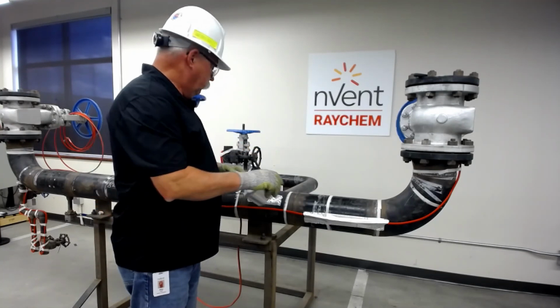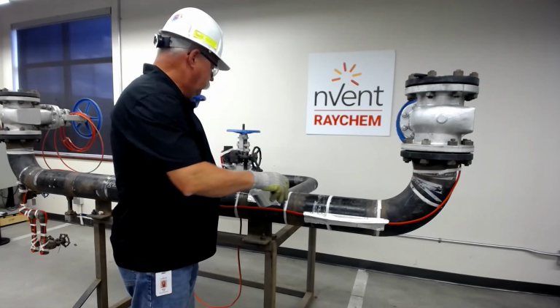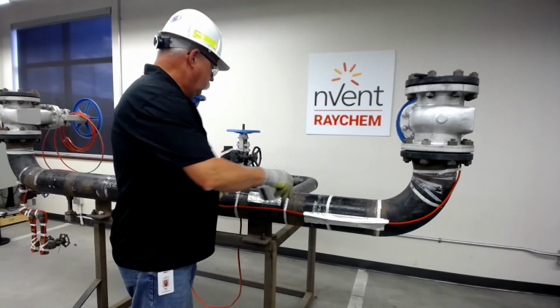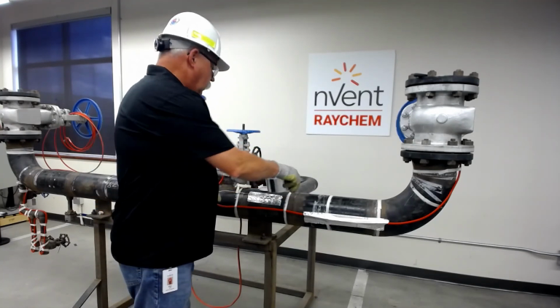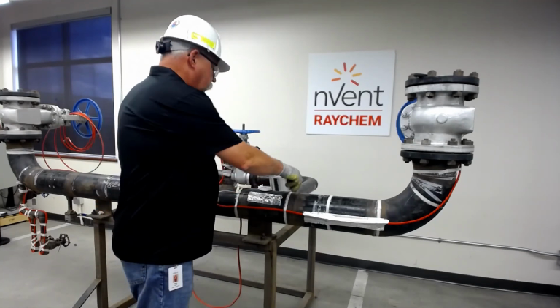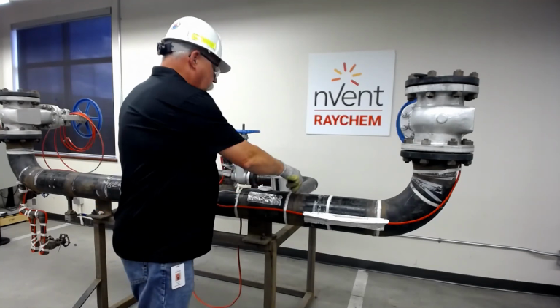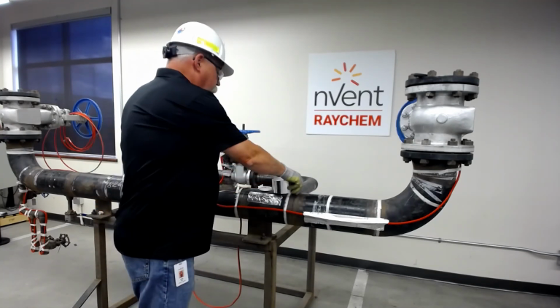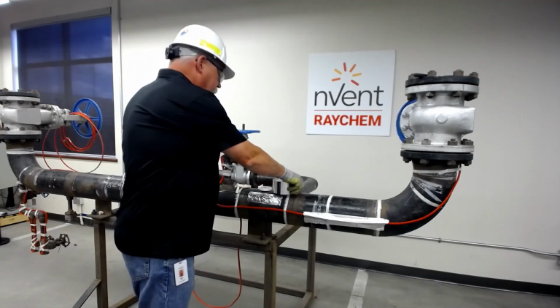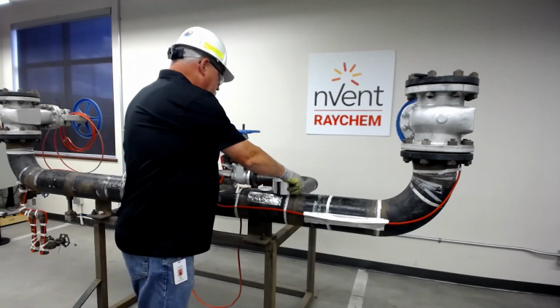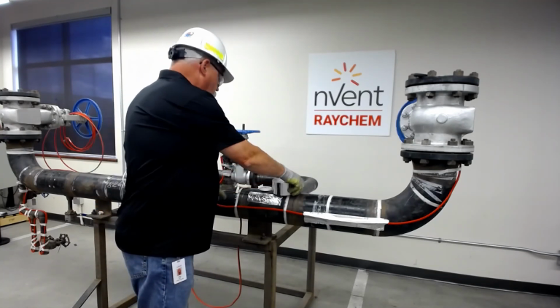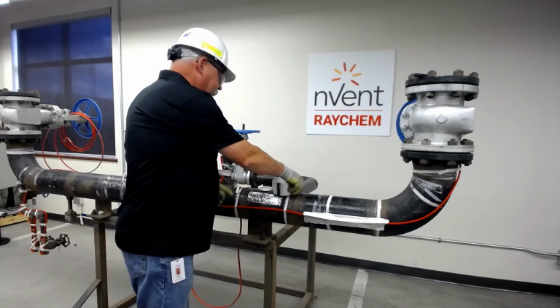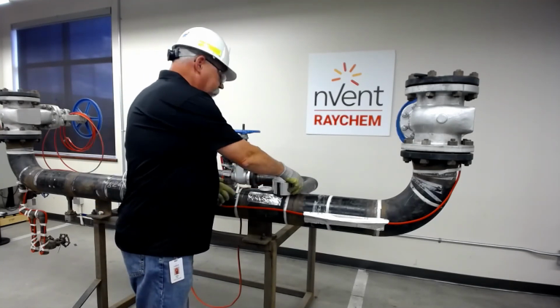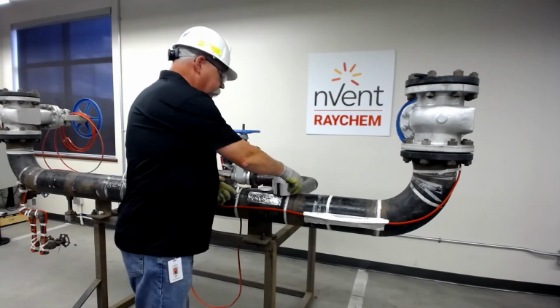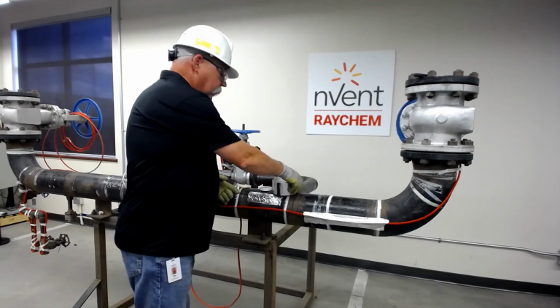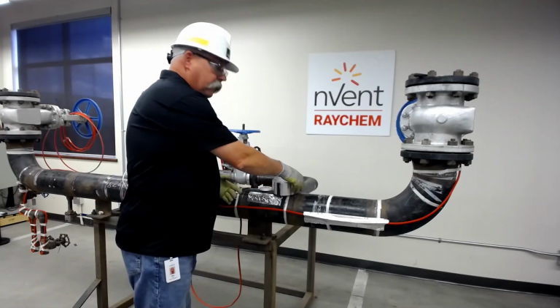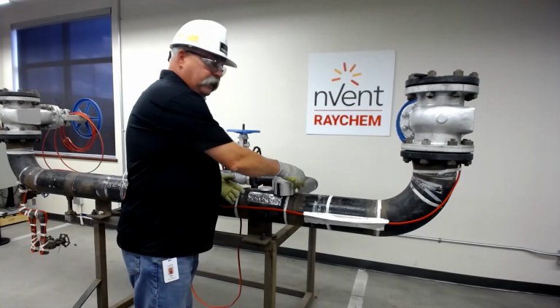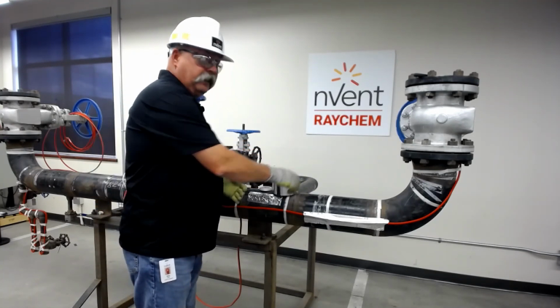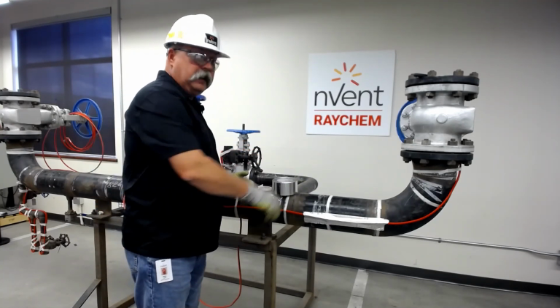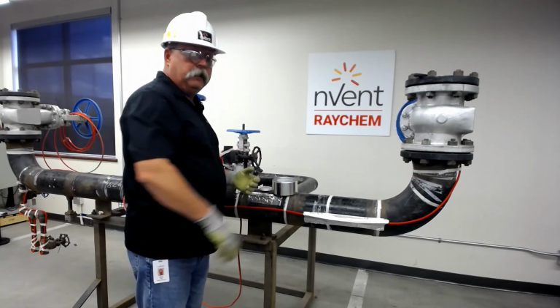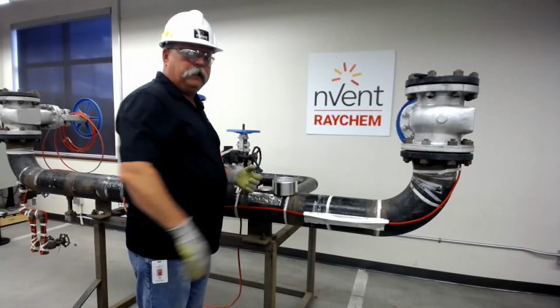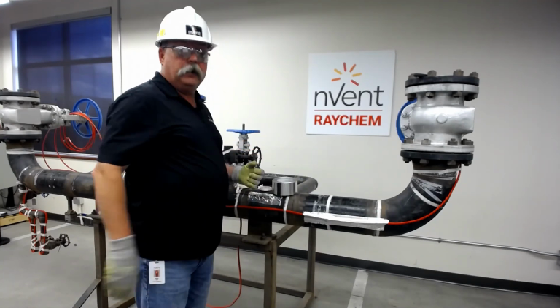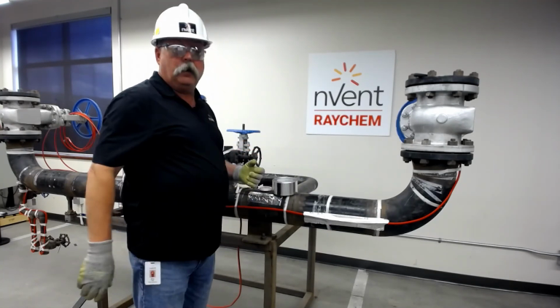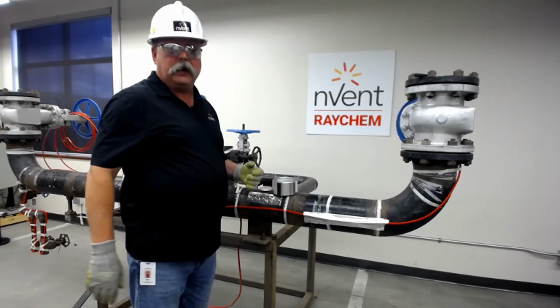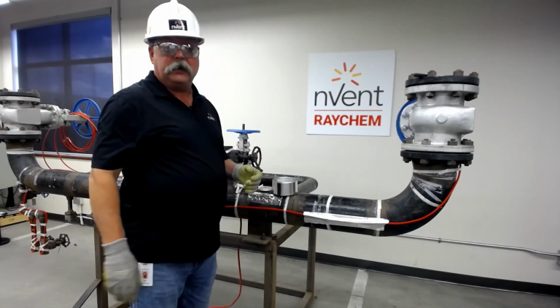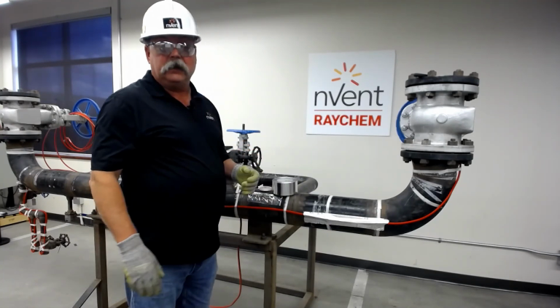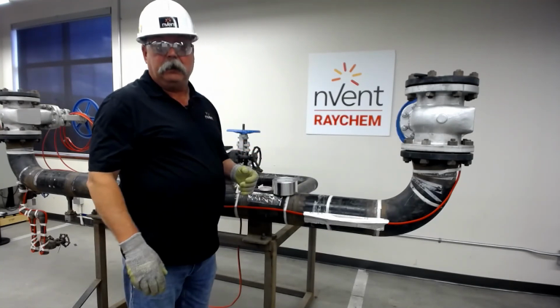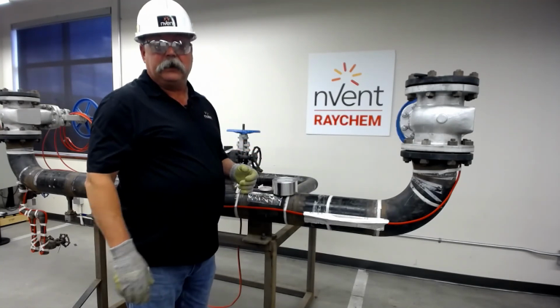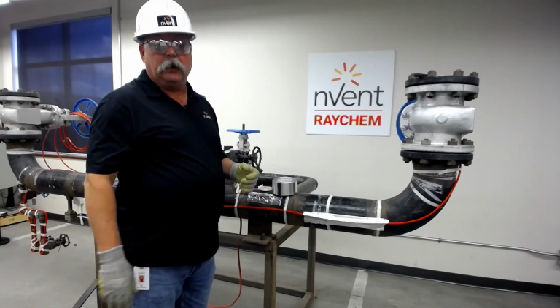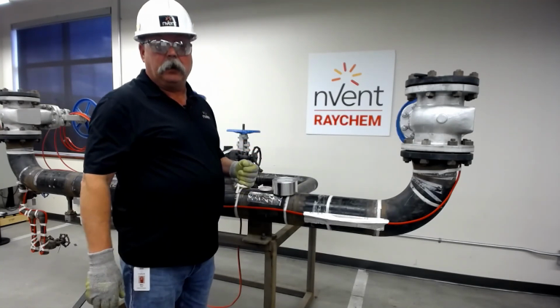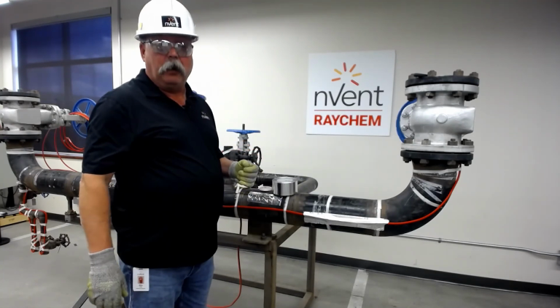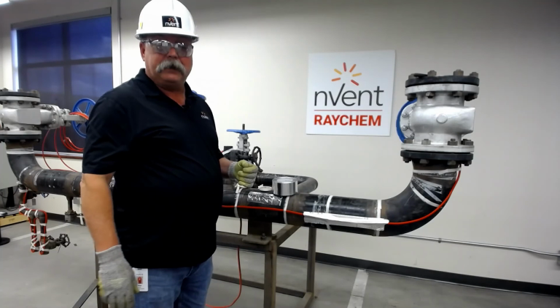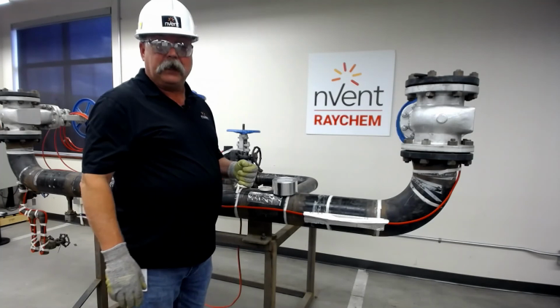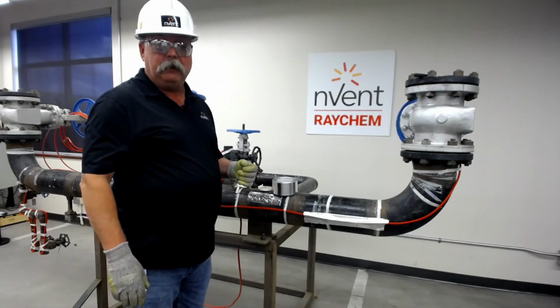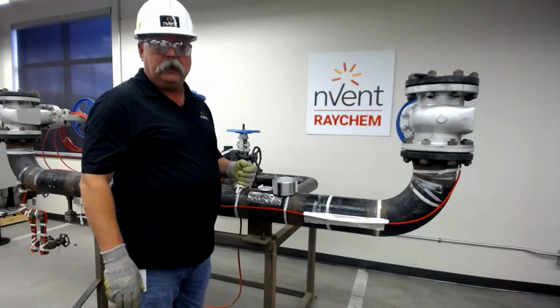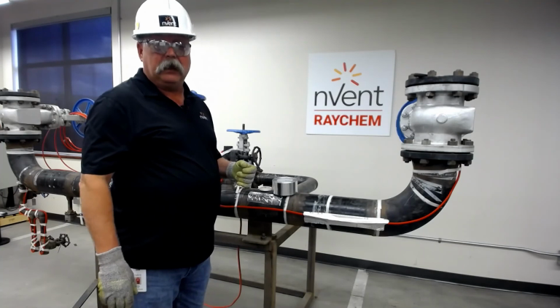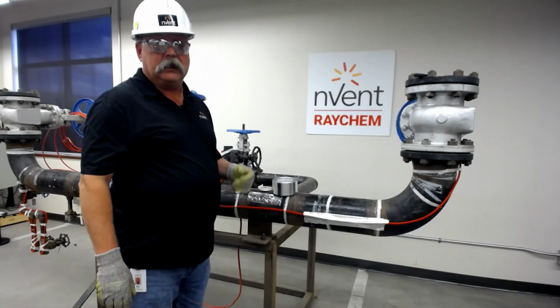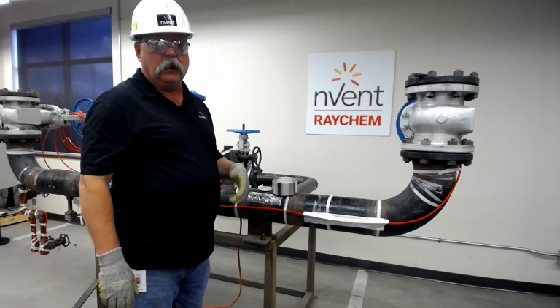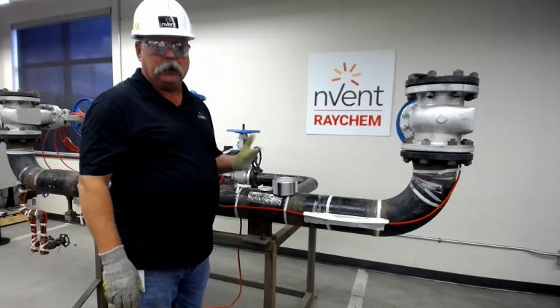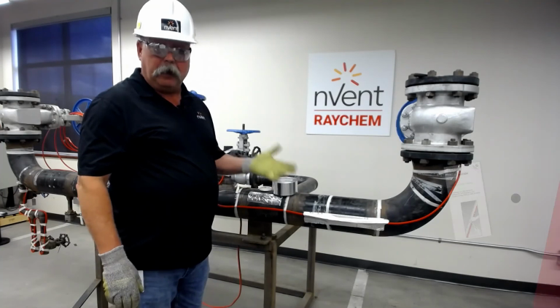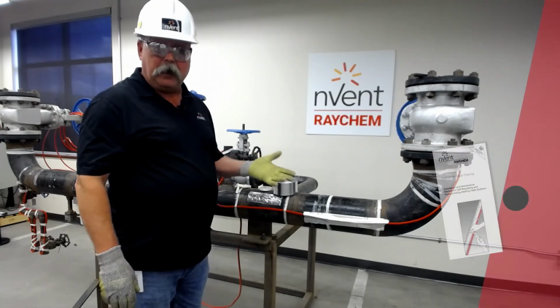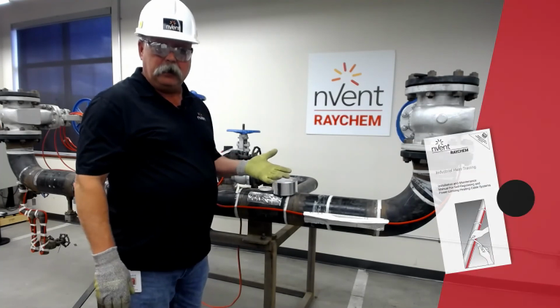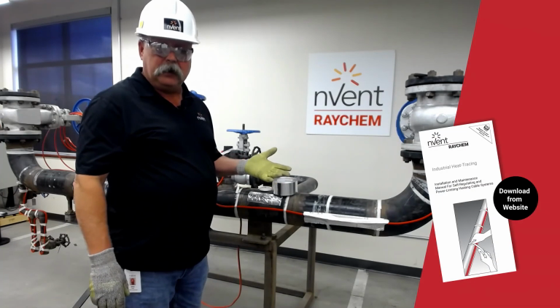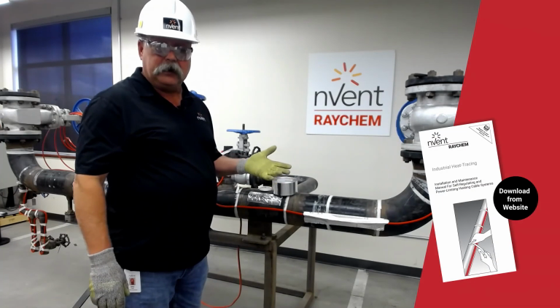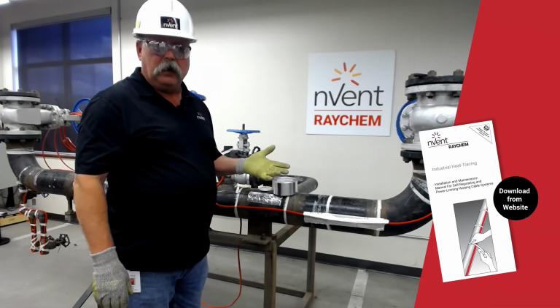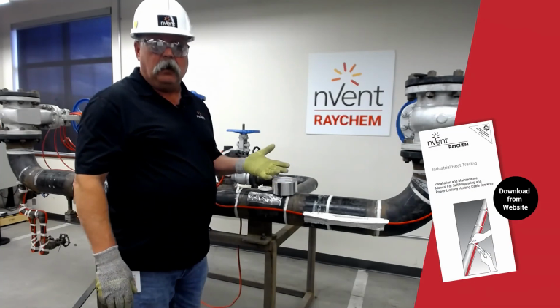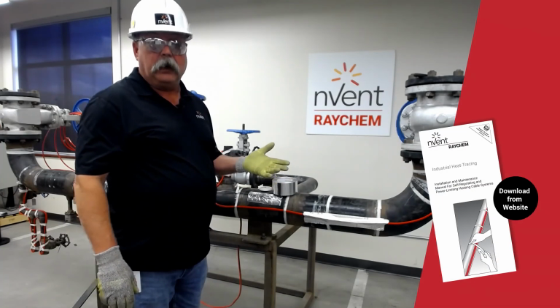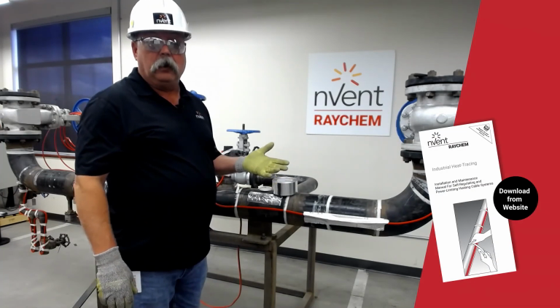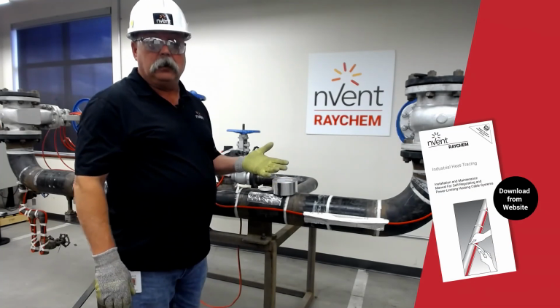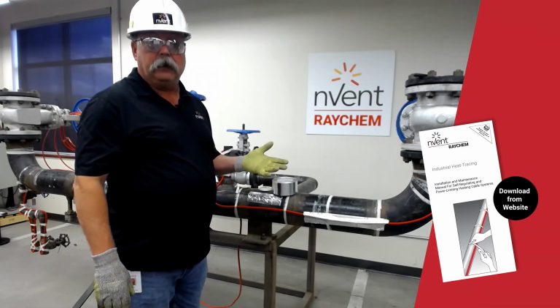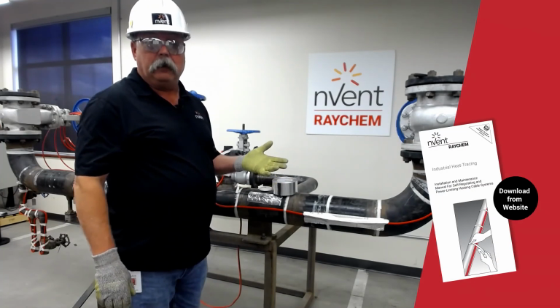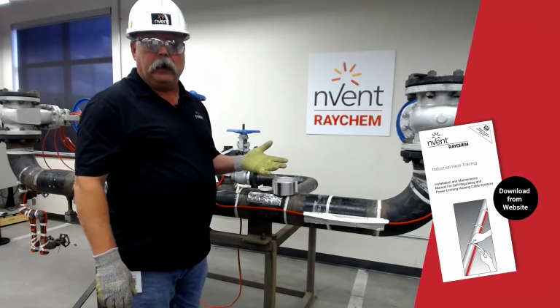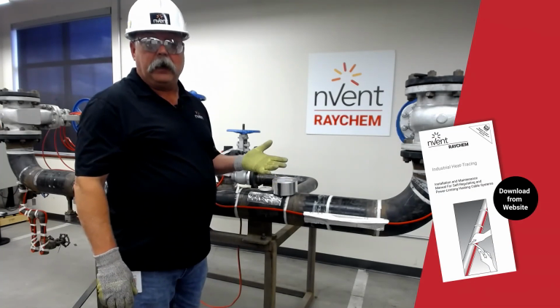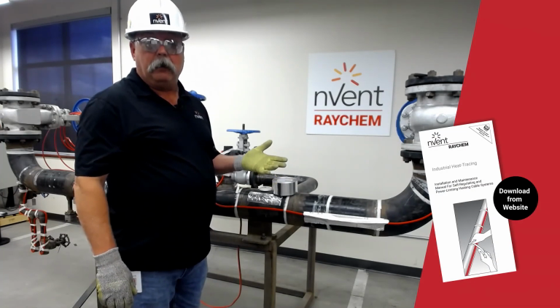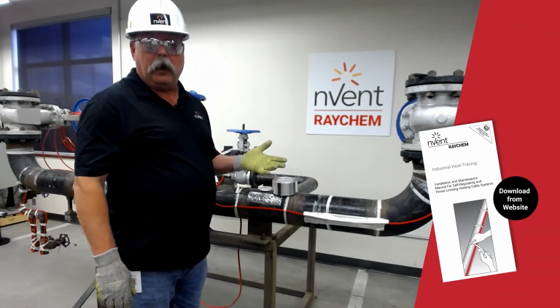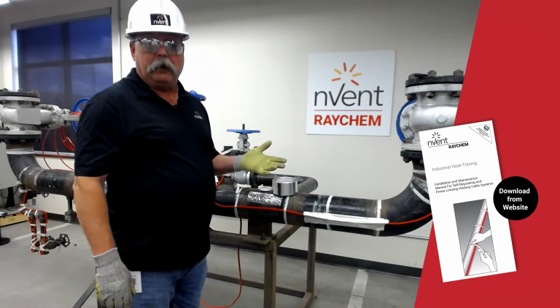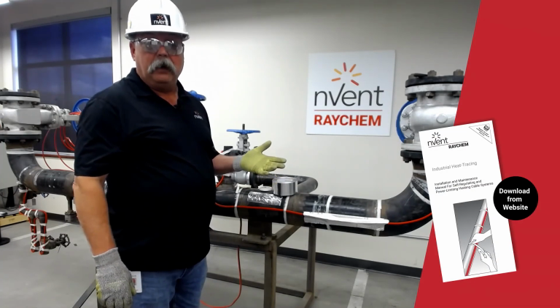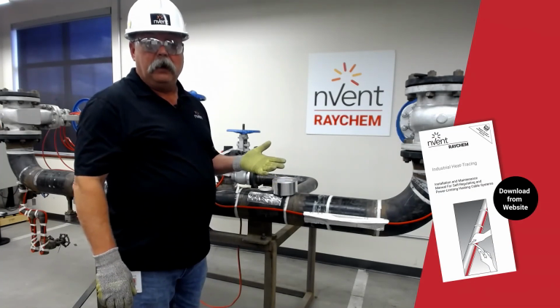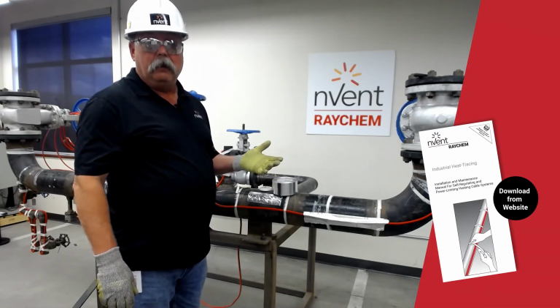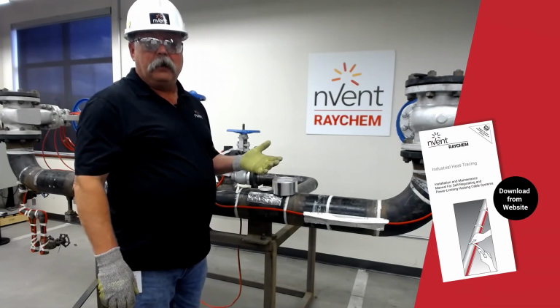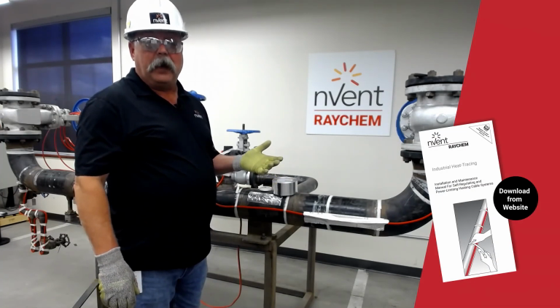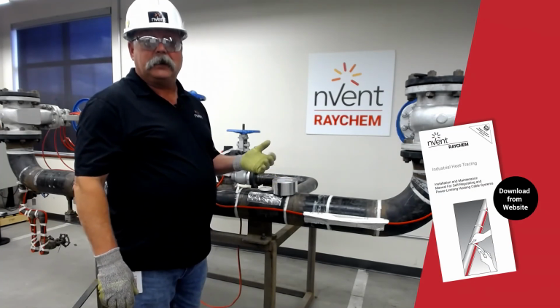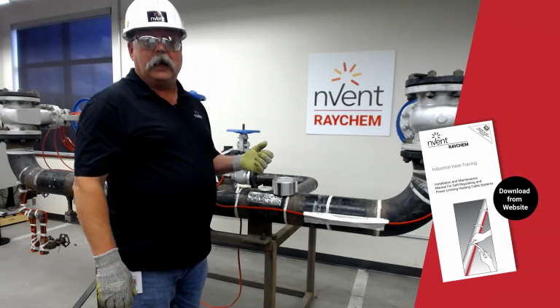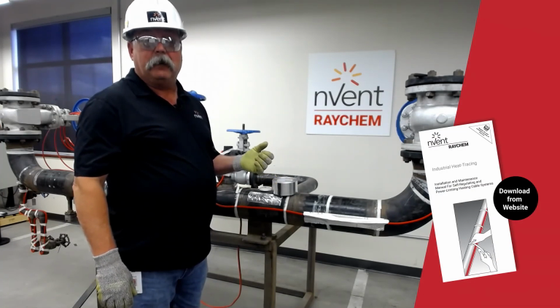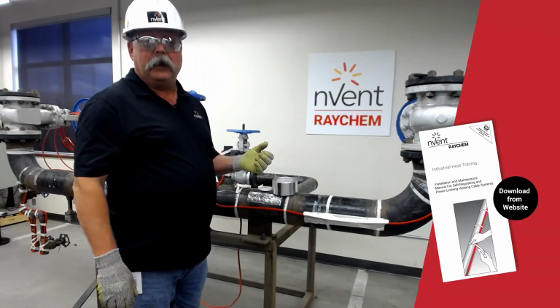I hope this helps. If you have any further questions, please go to our website, consult our manuals, or get a hold of your Raychem rep. Thanks and have a great day.